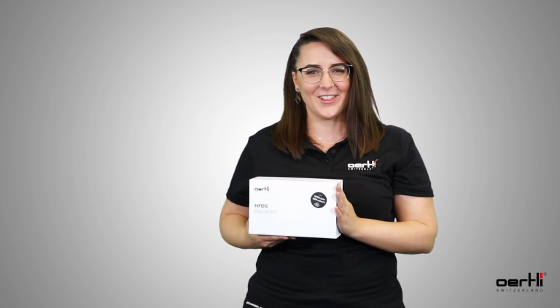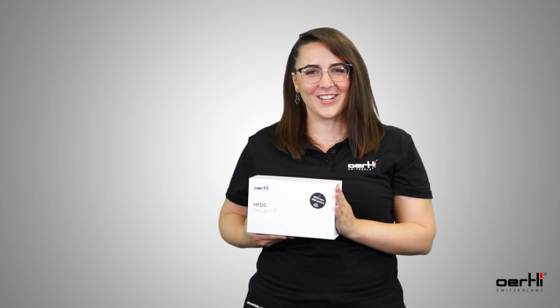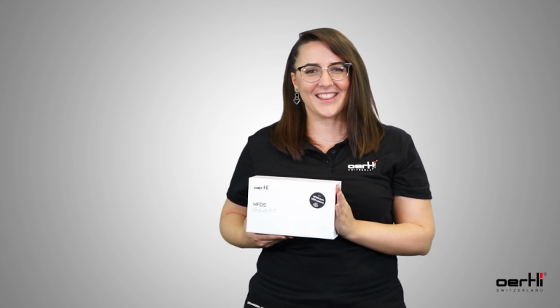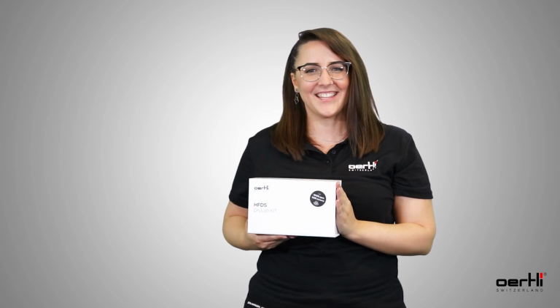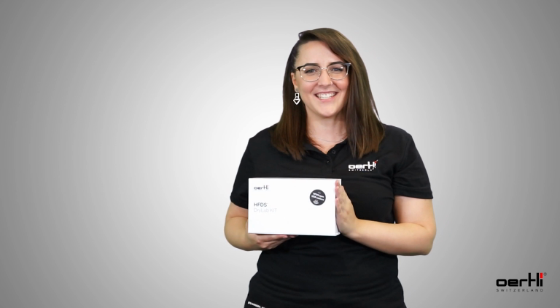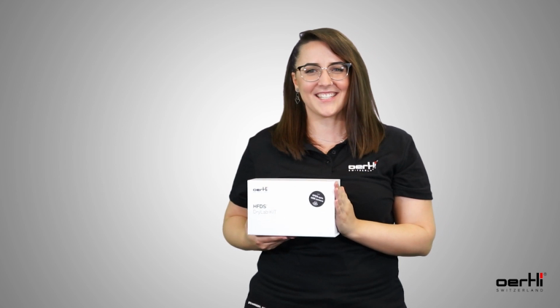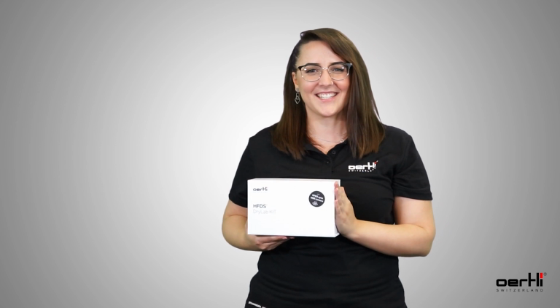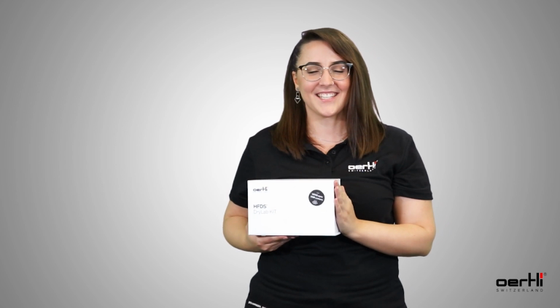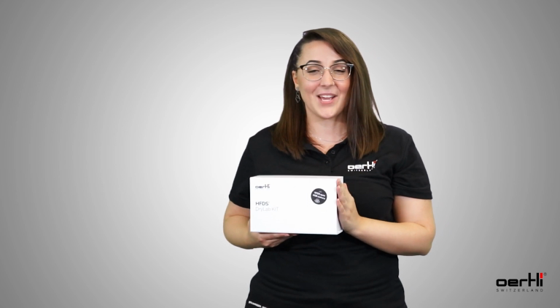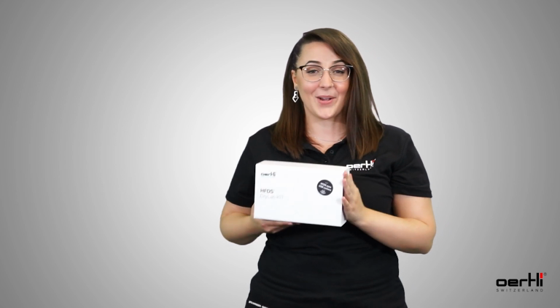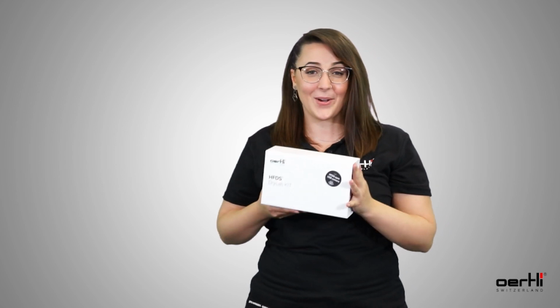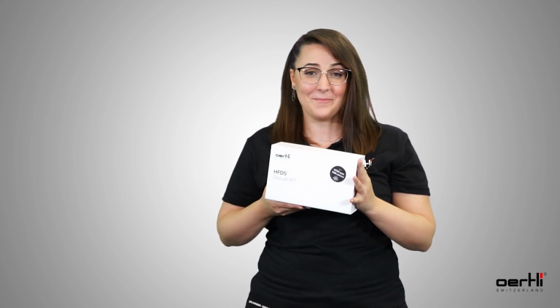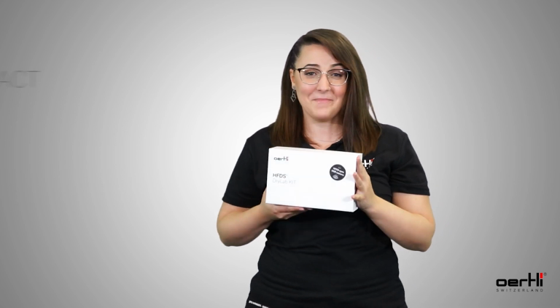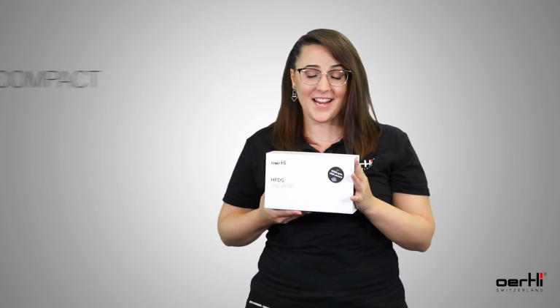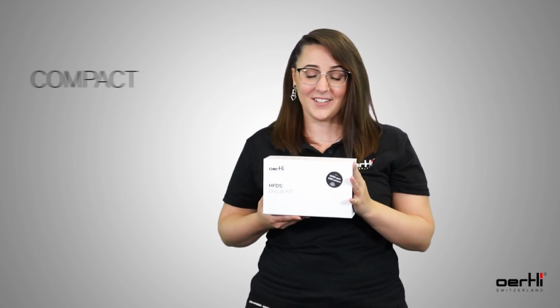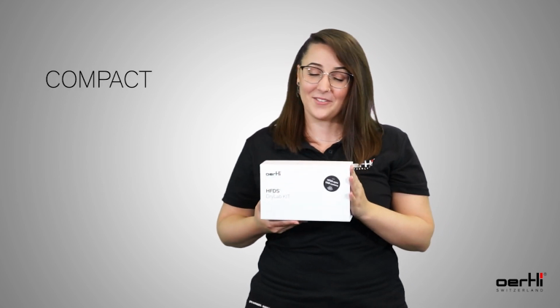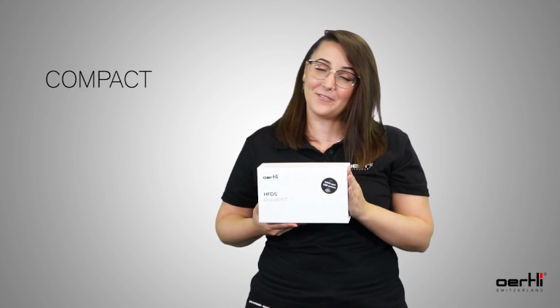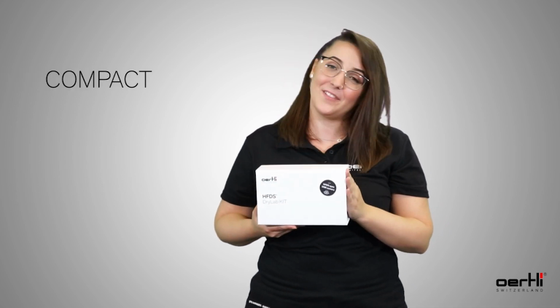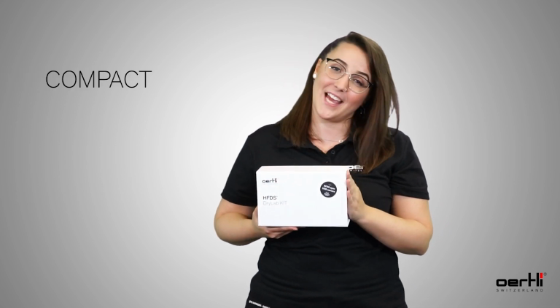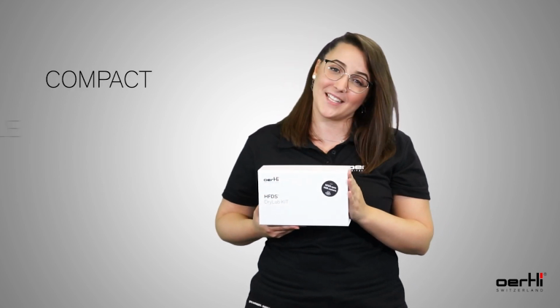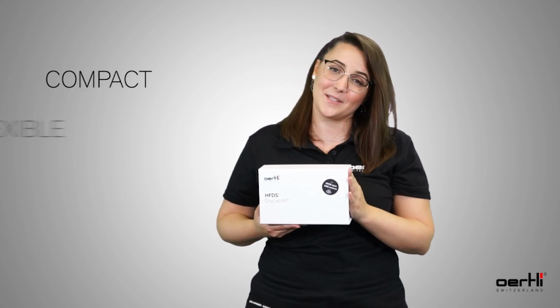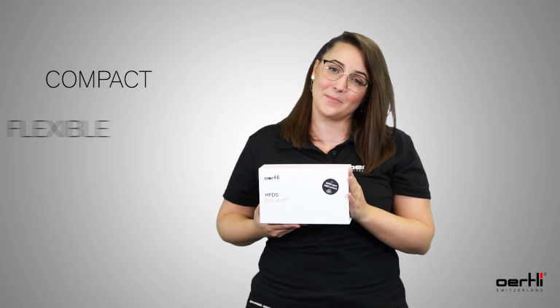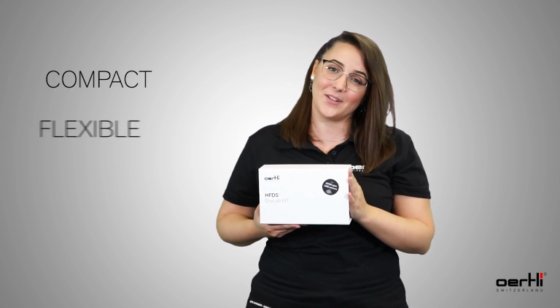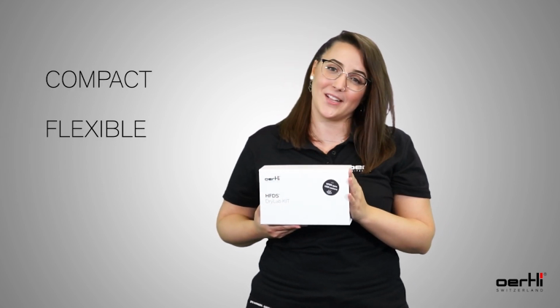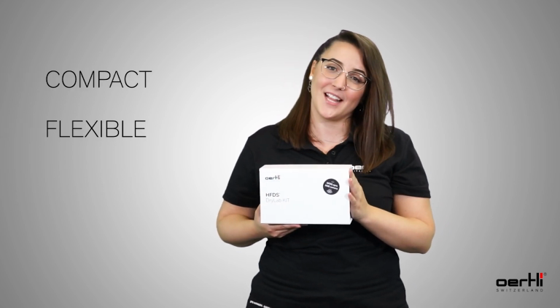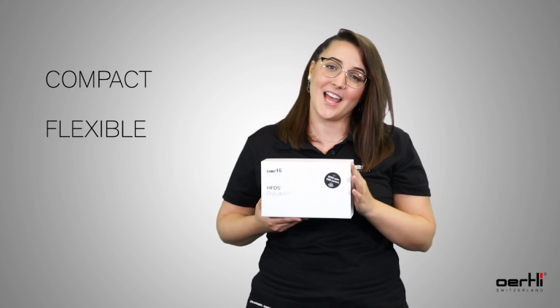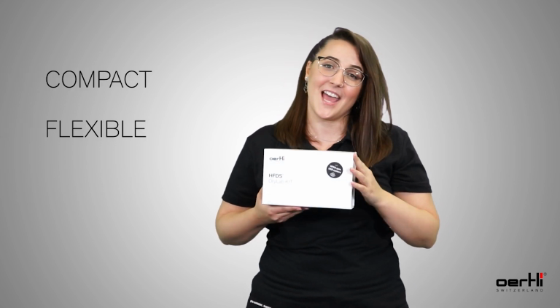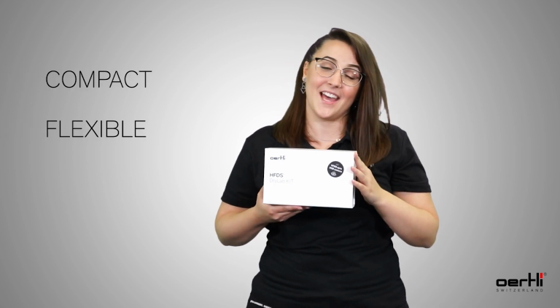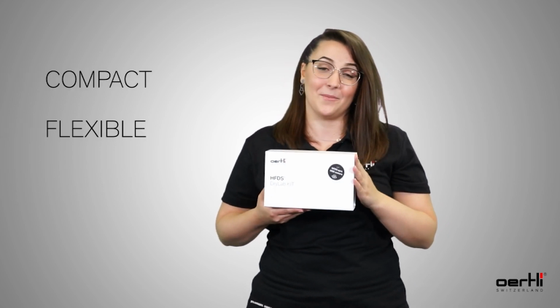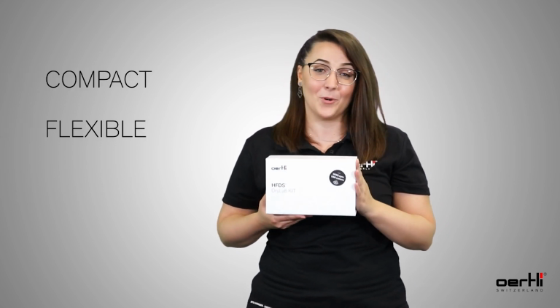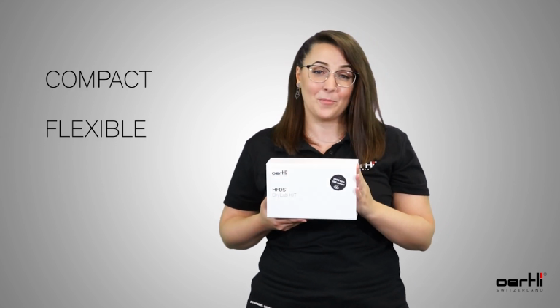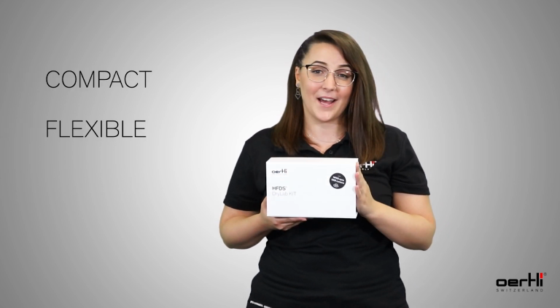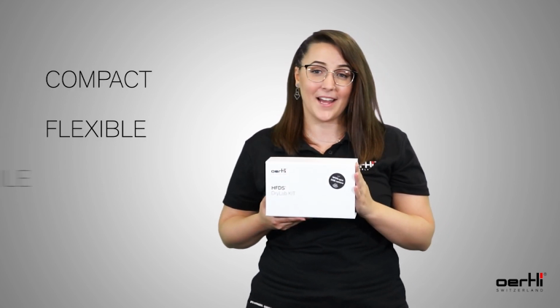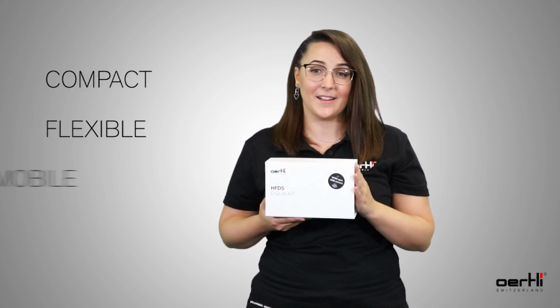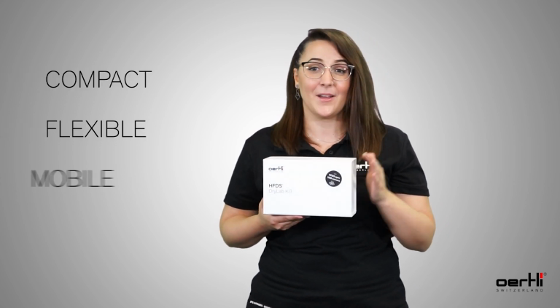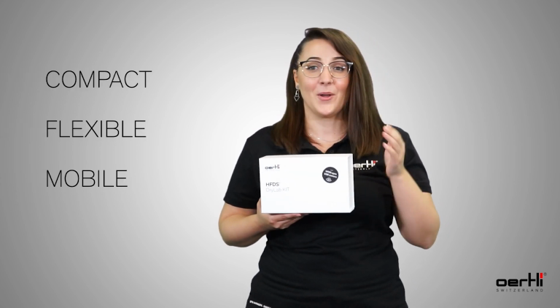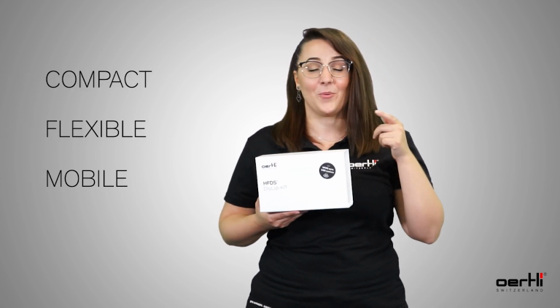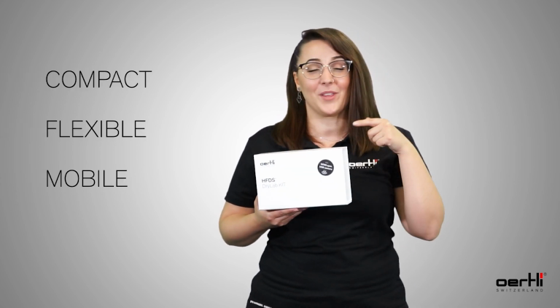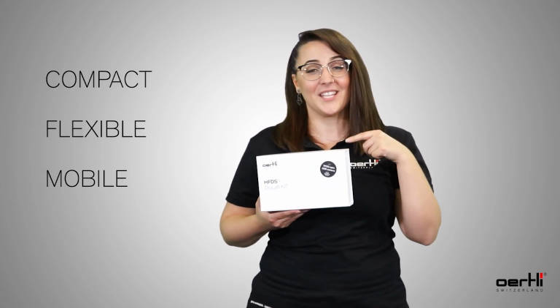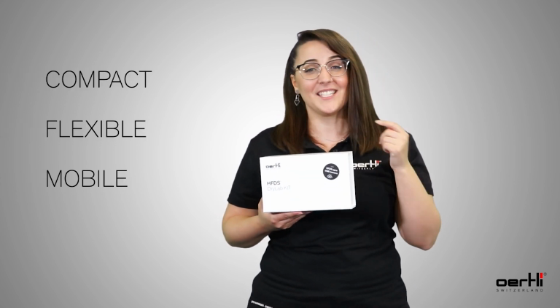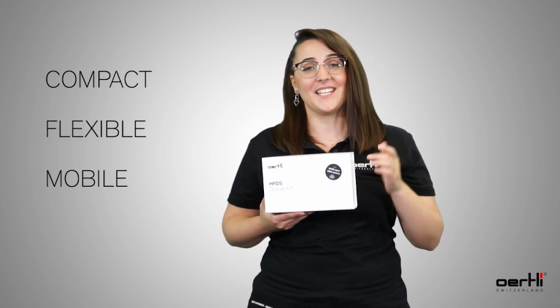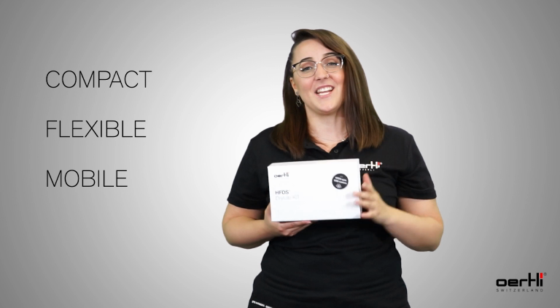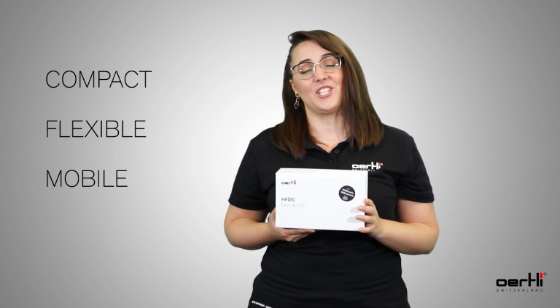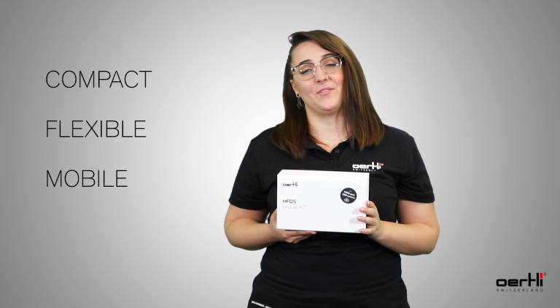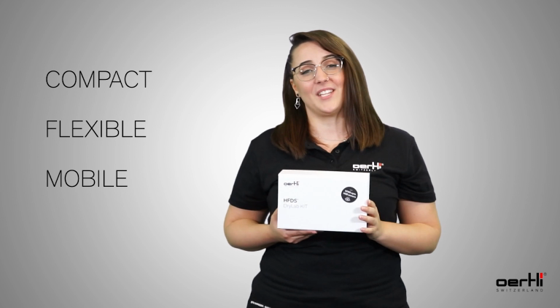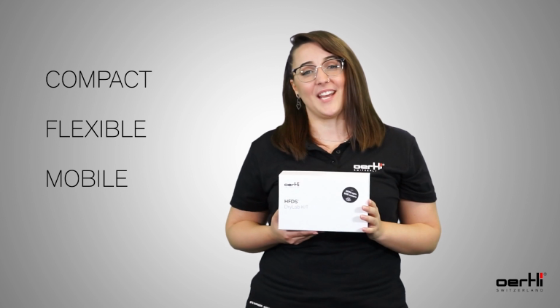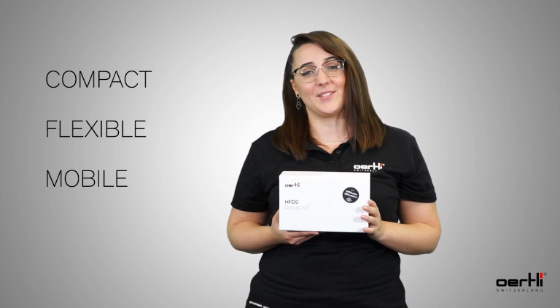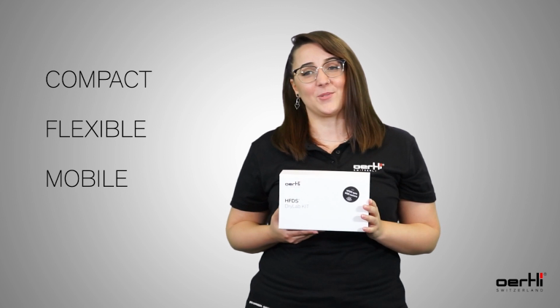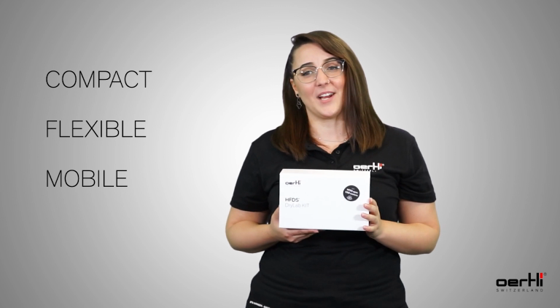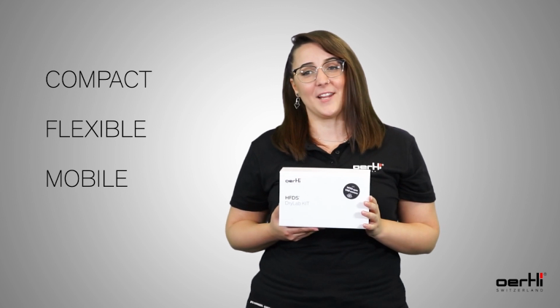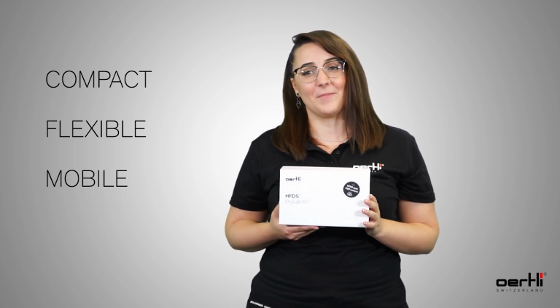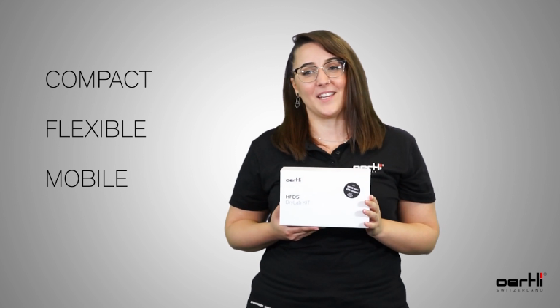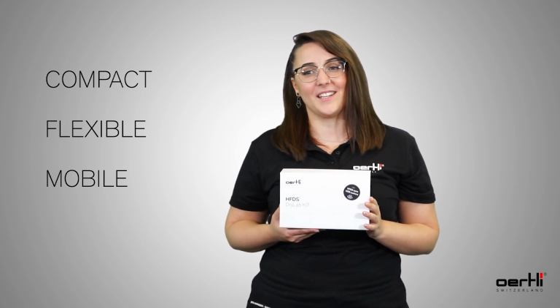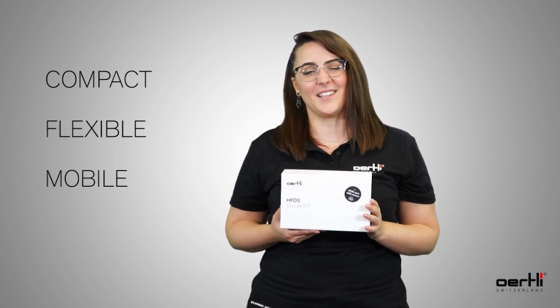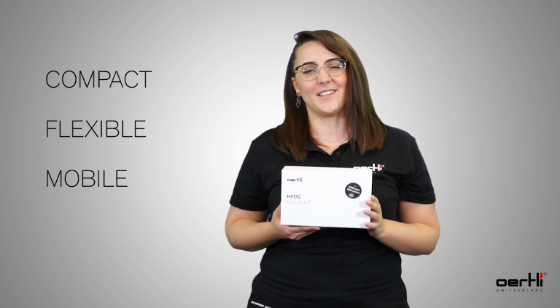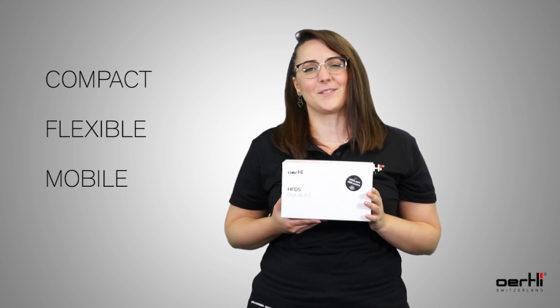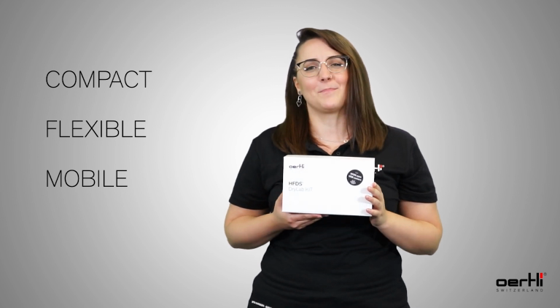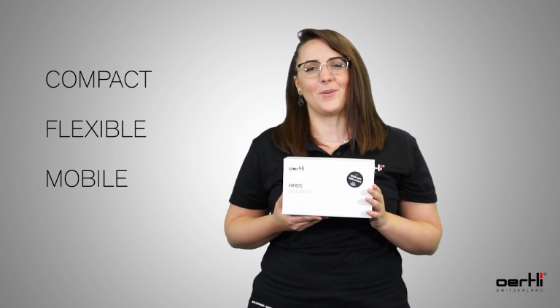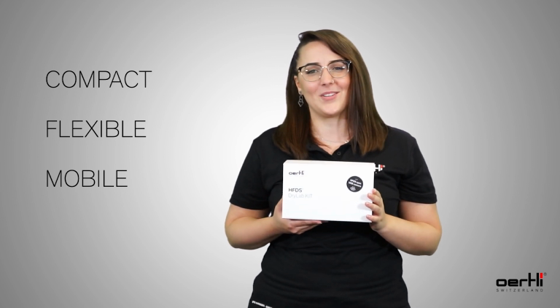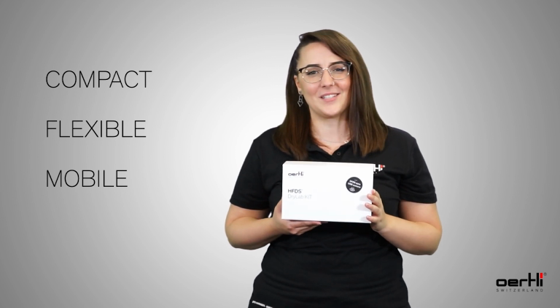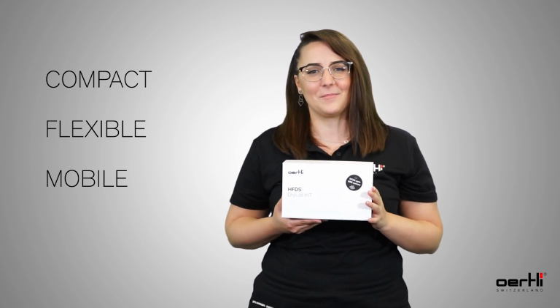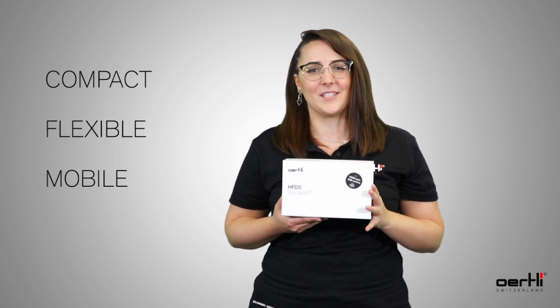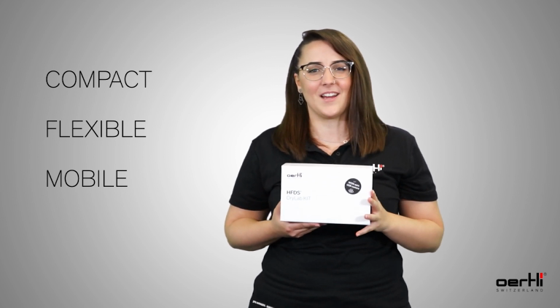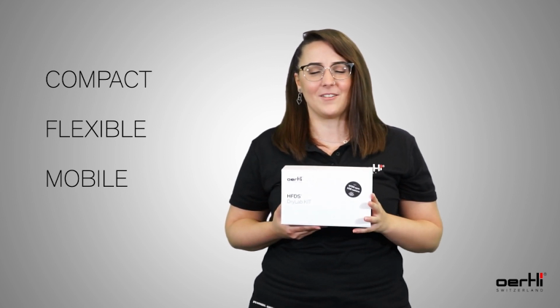Look at this. Compact, flexible and mobile. With this HFDS dry lab kit, it is now possible.